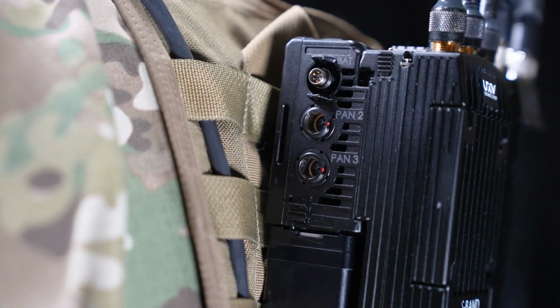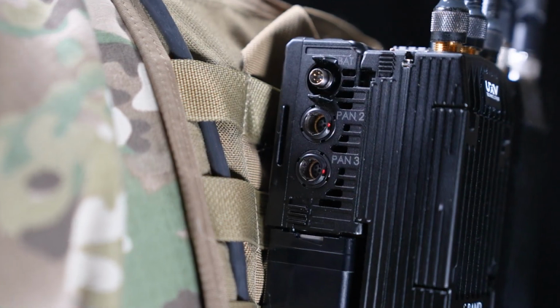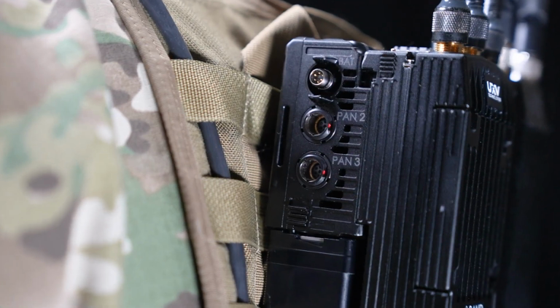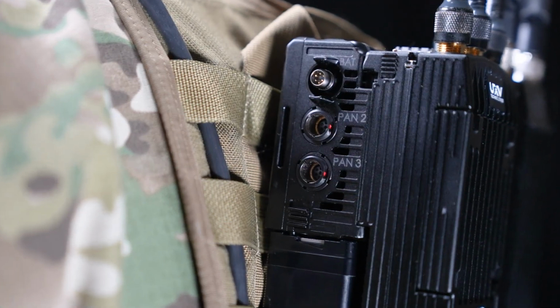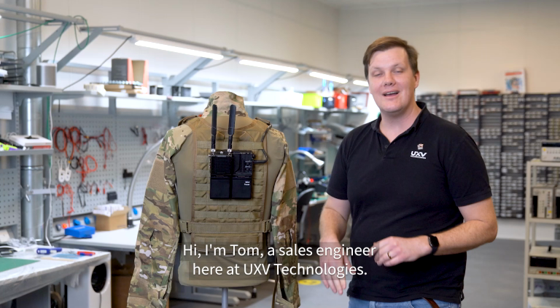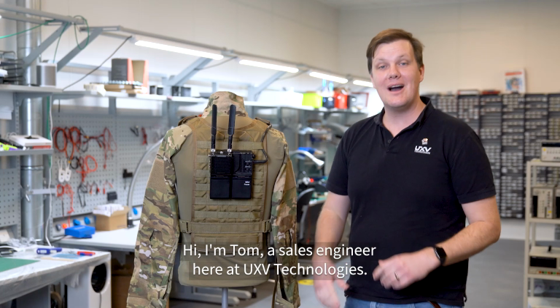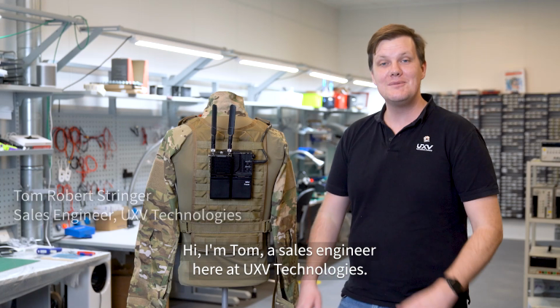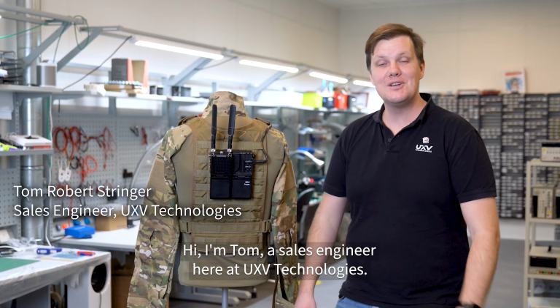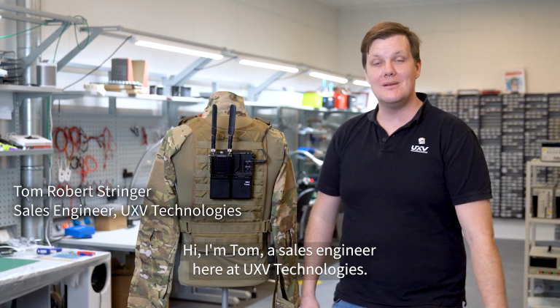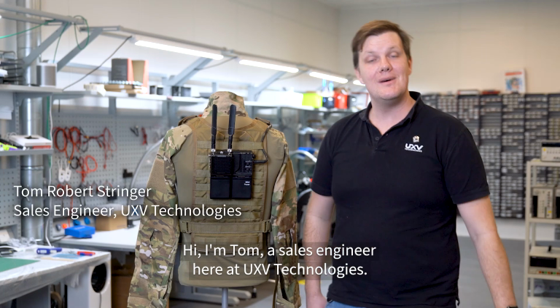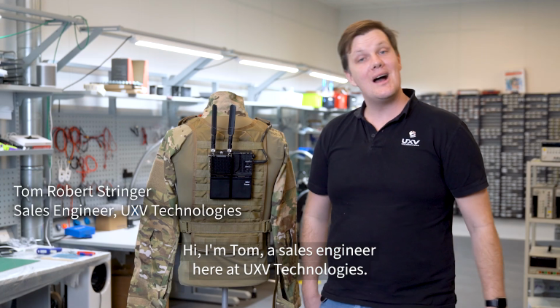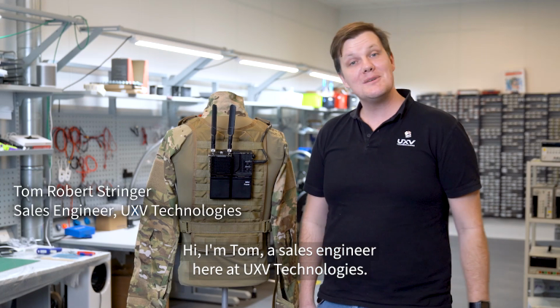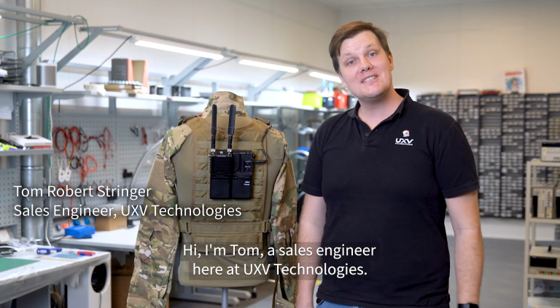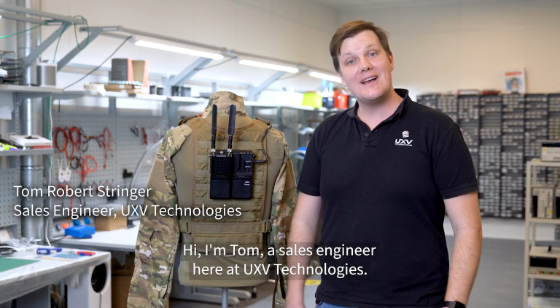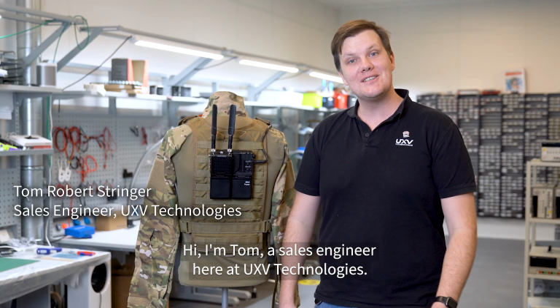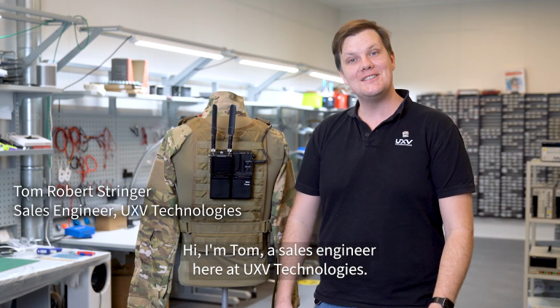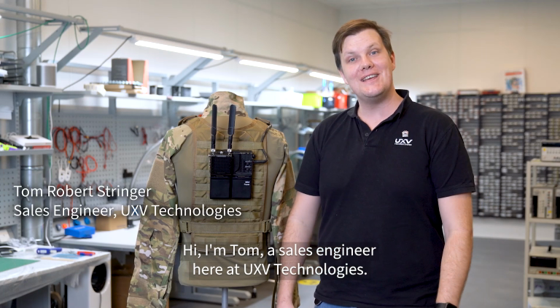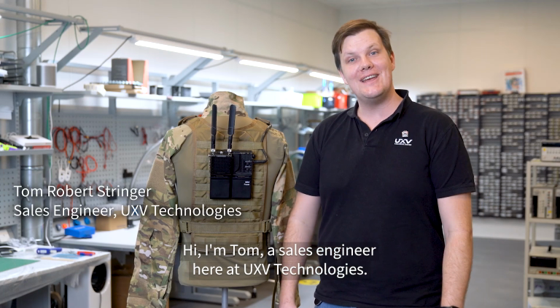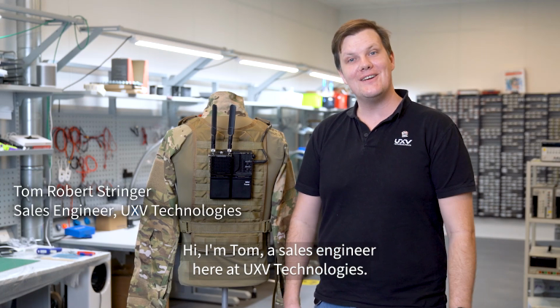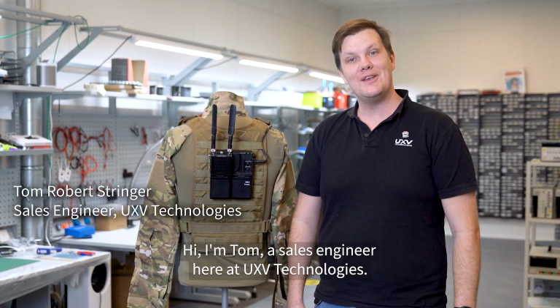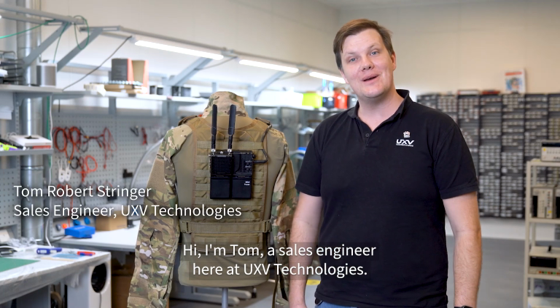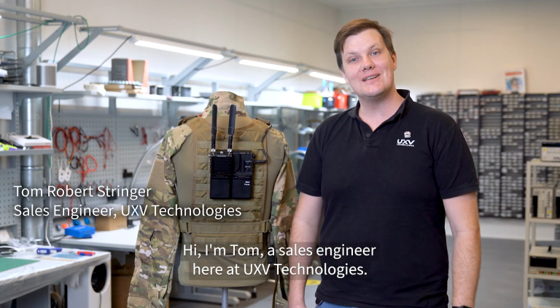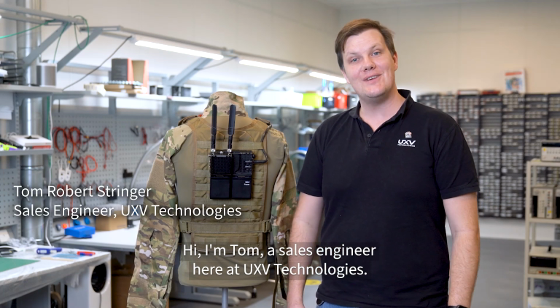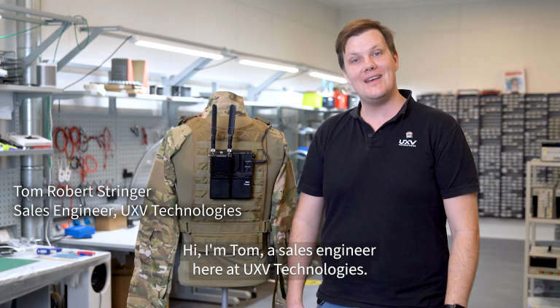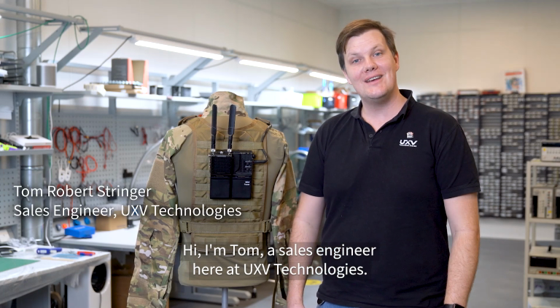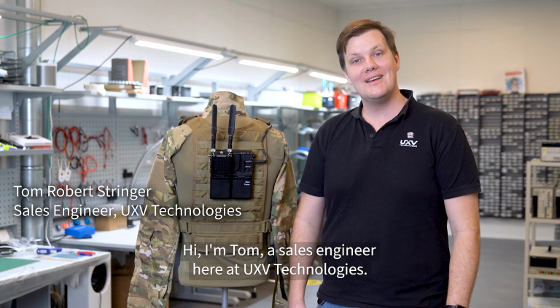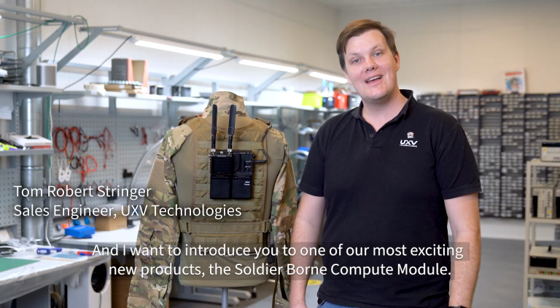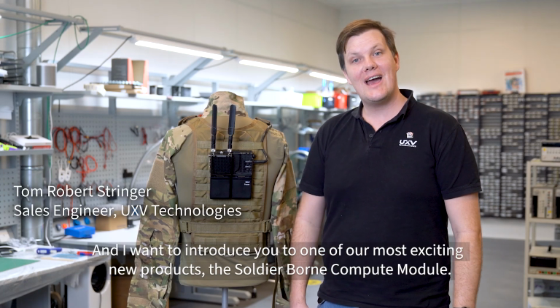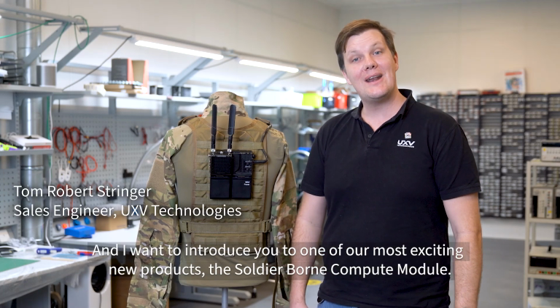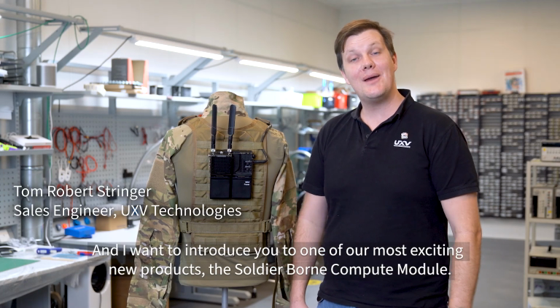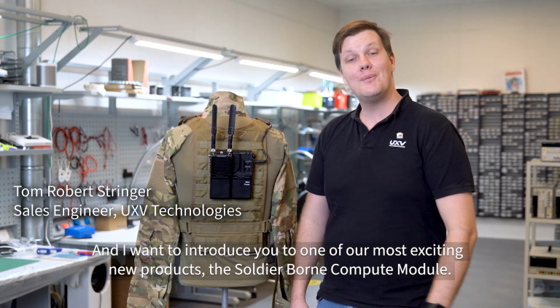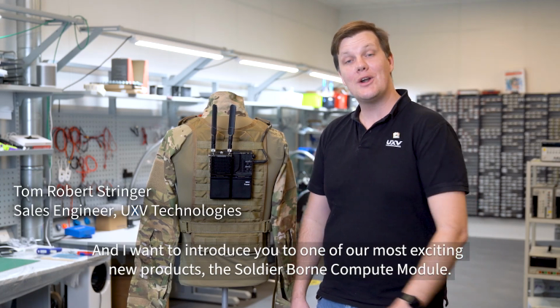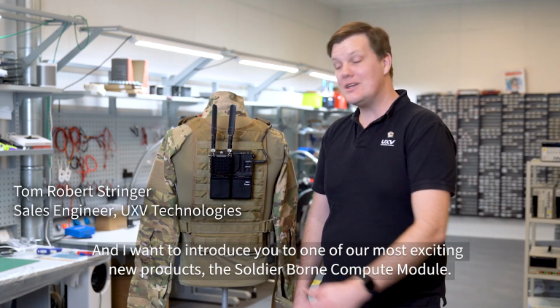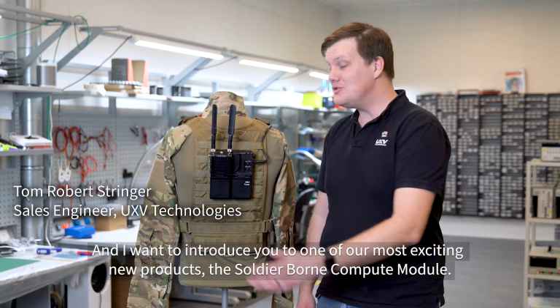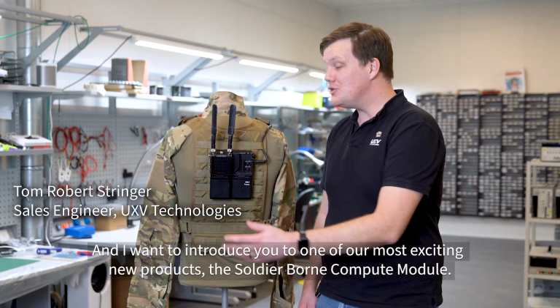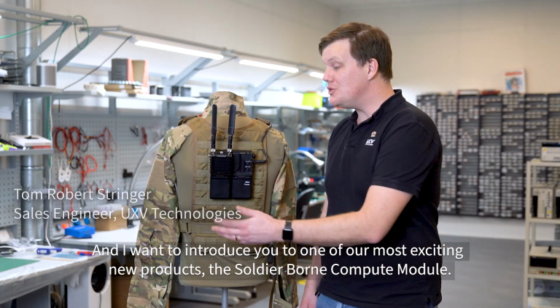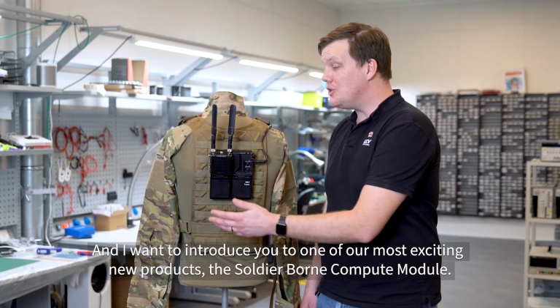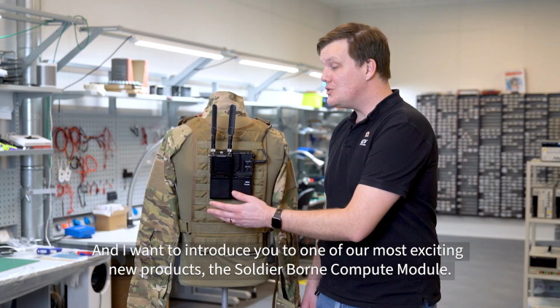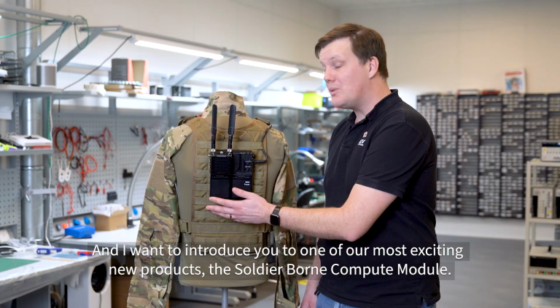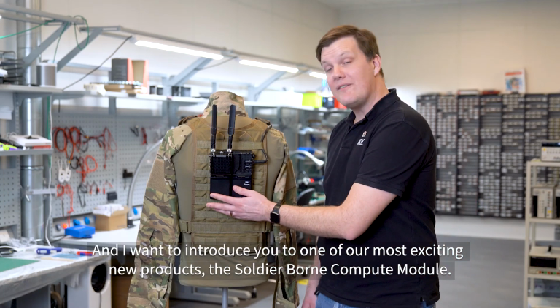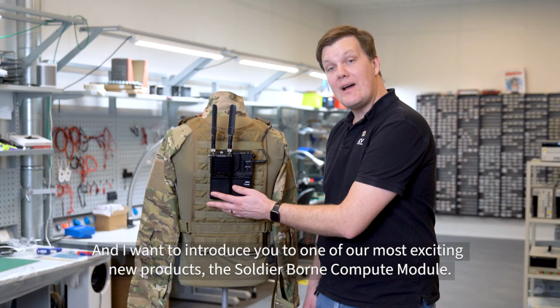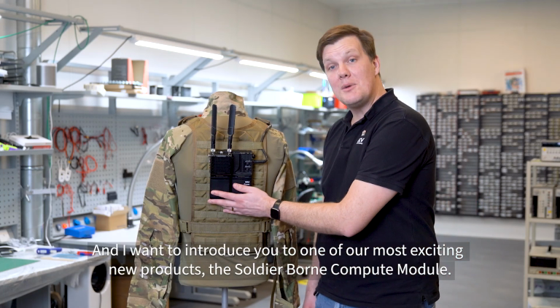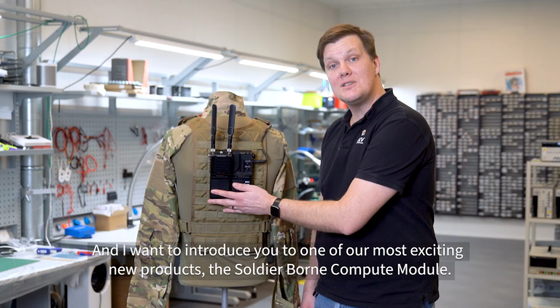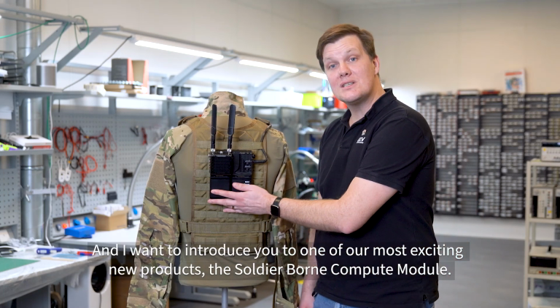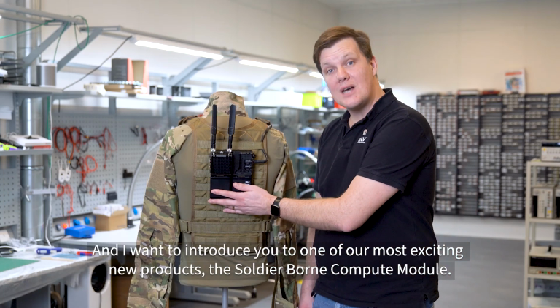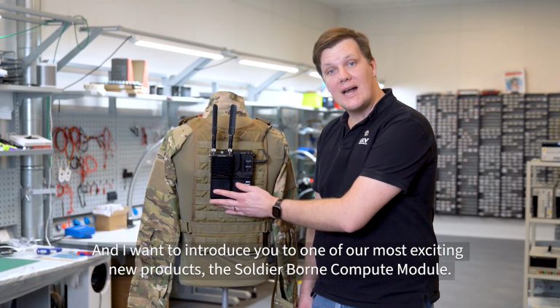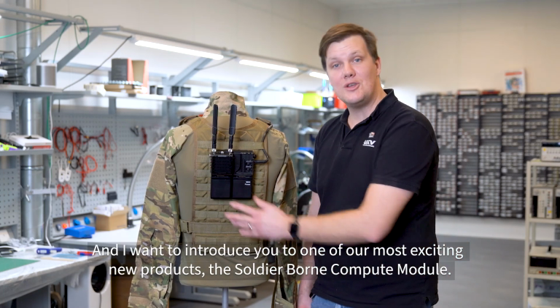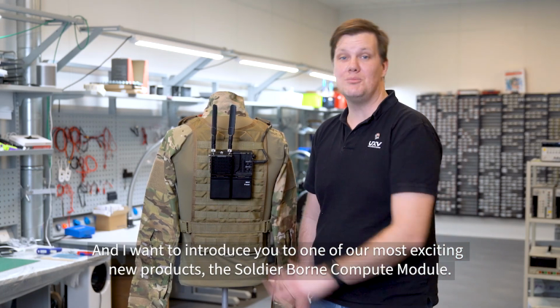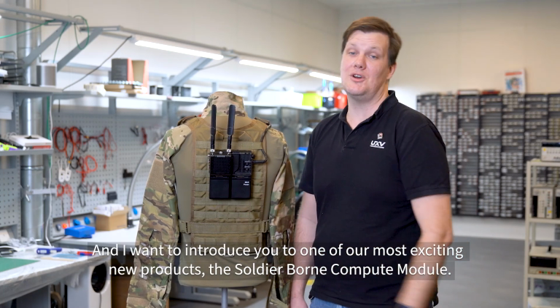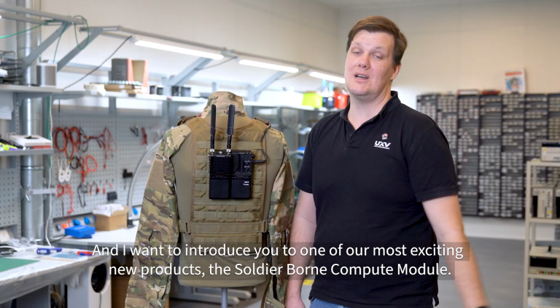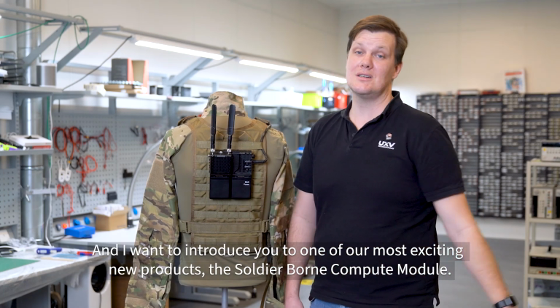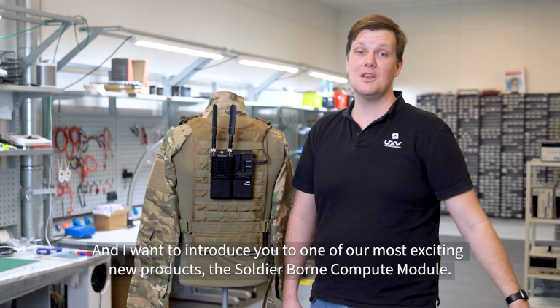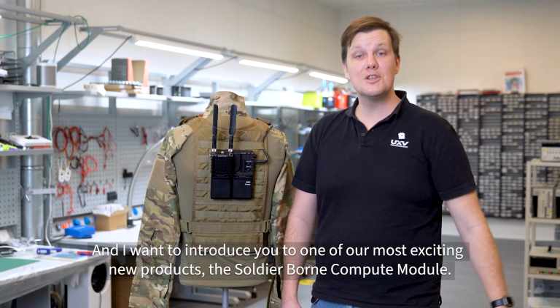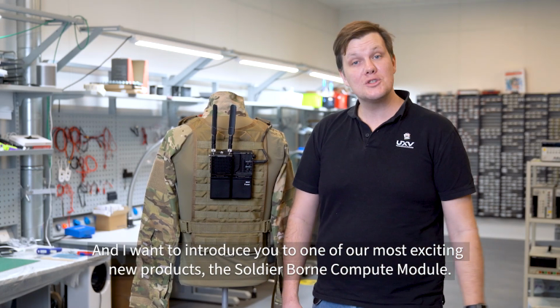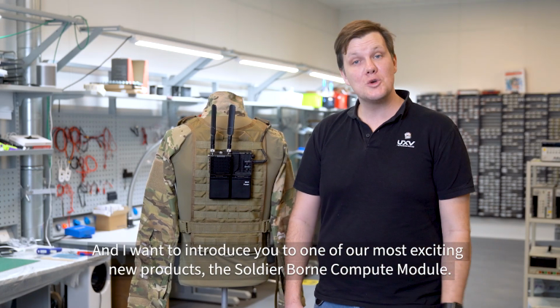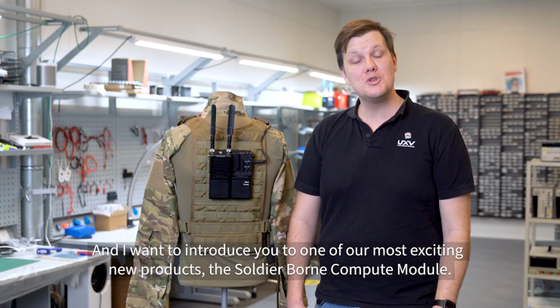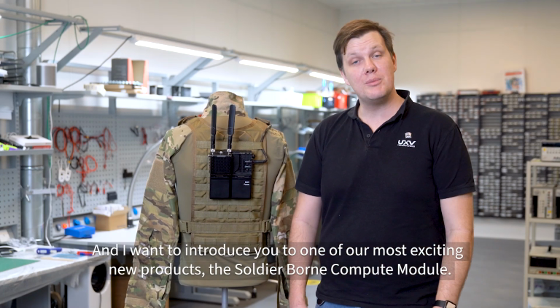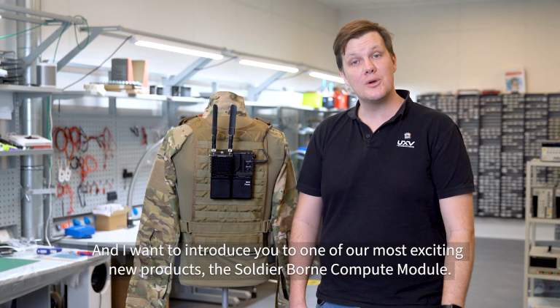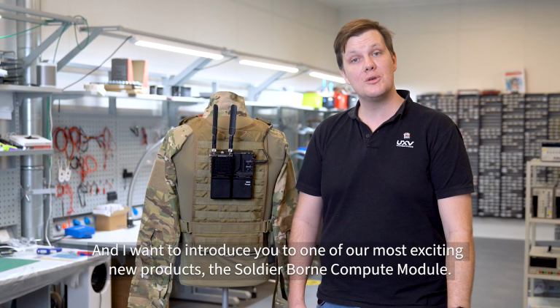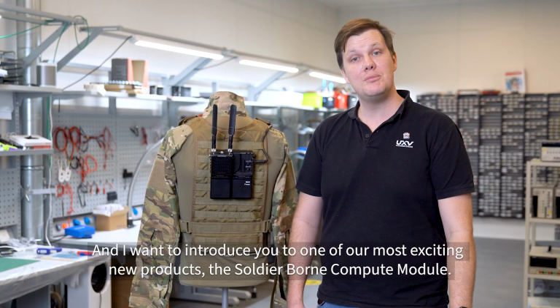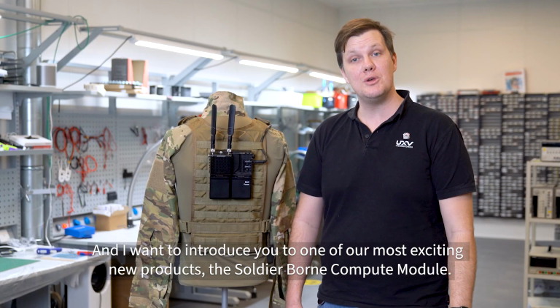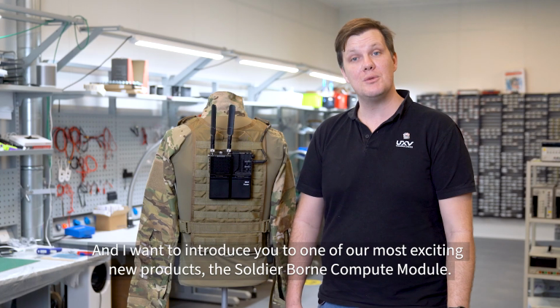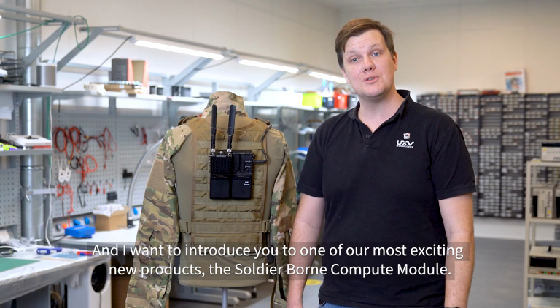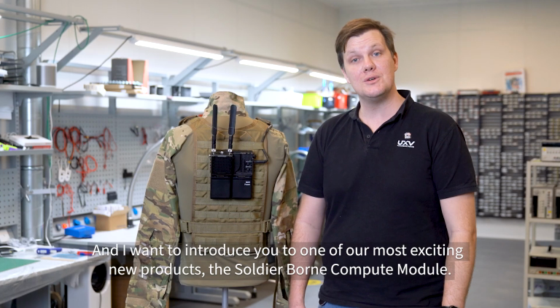Hi, I'm Tom. I'm a sales engineer here at UXV, and I want to introduce you to one of our most exciting new products, the Soldier Born Compute Module.